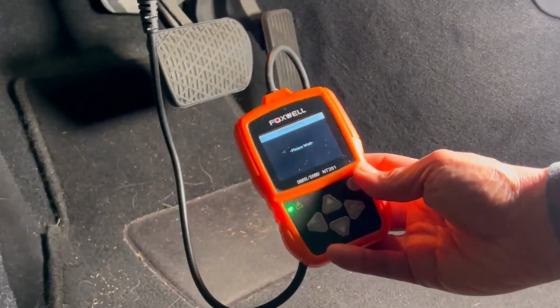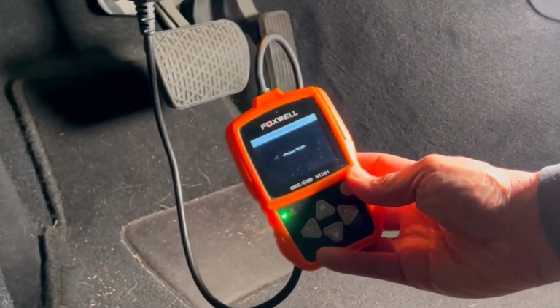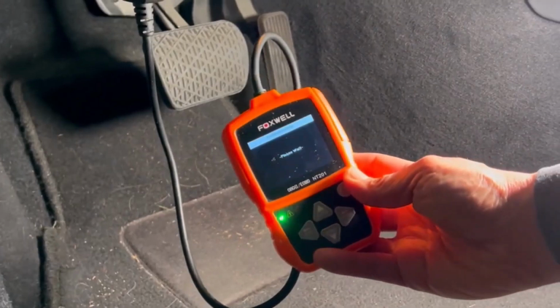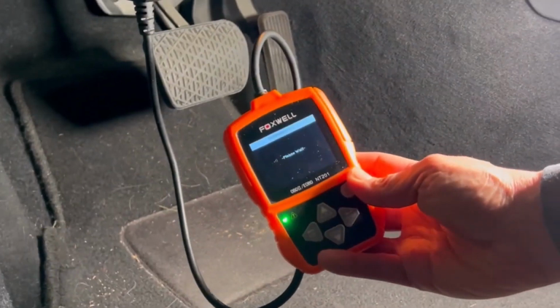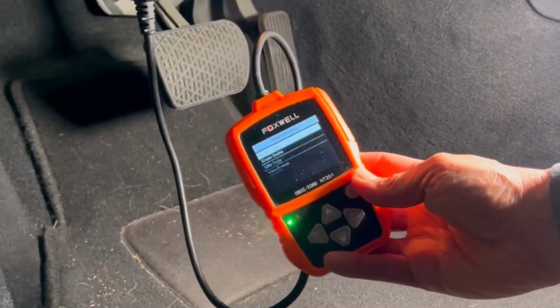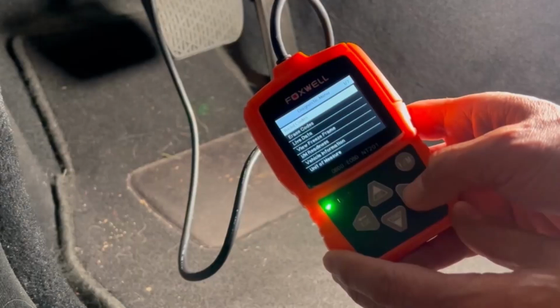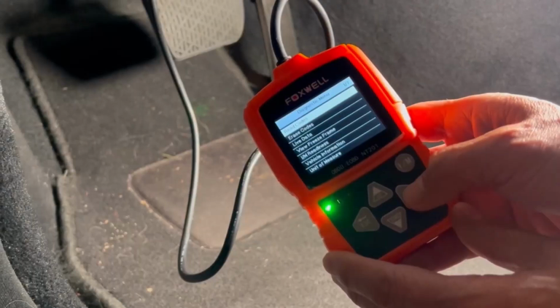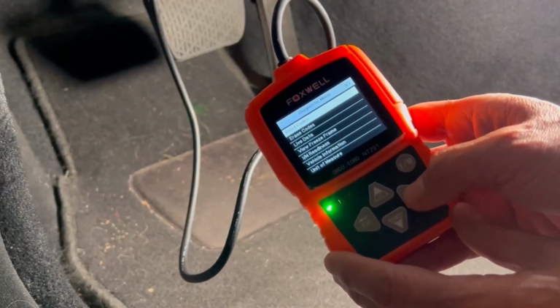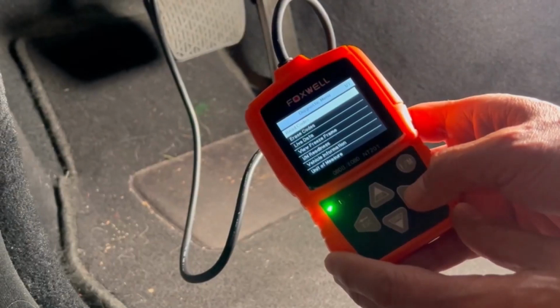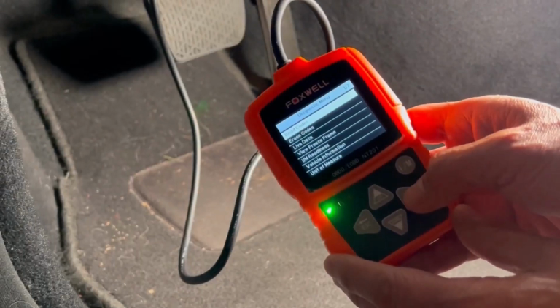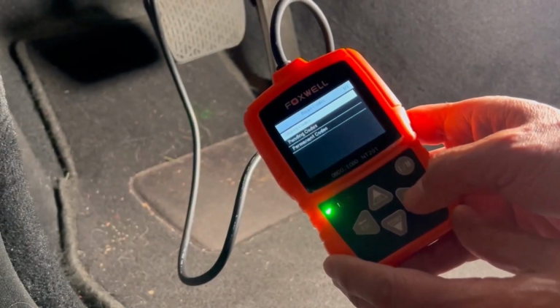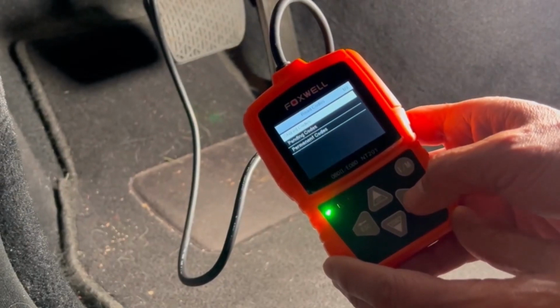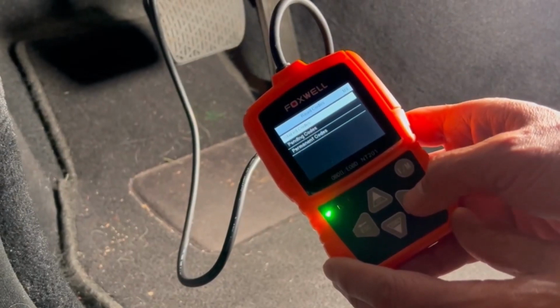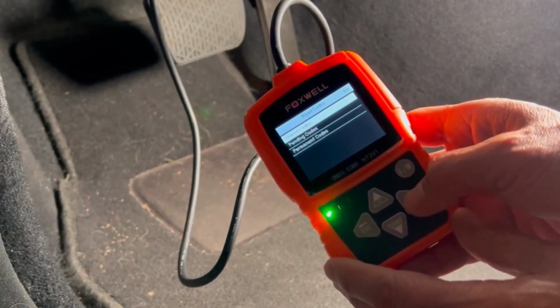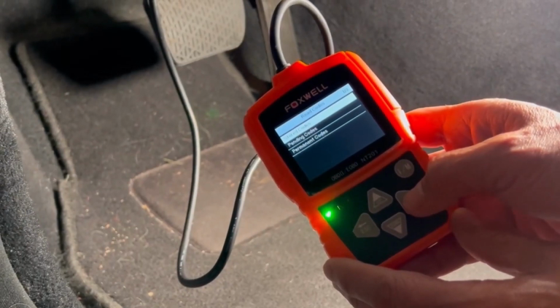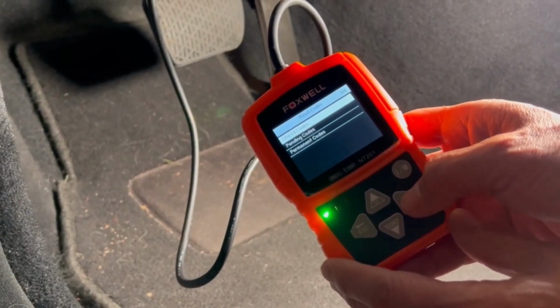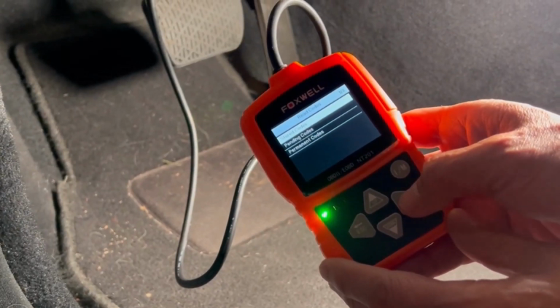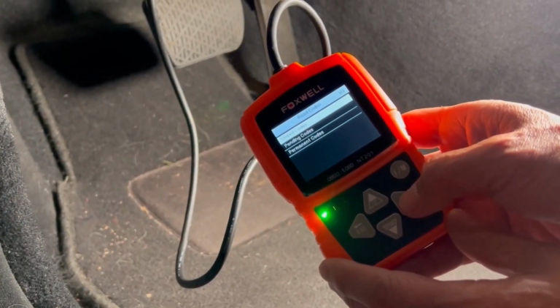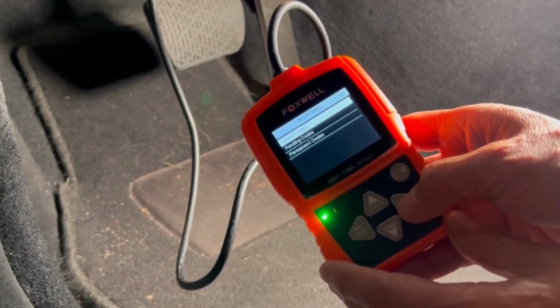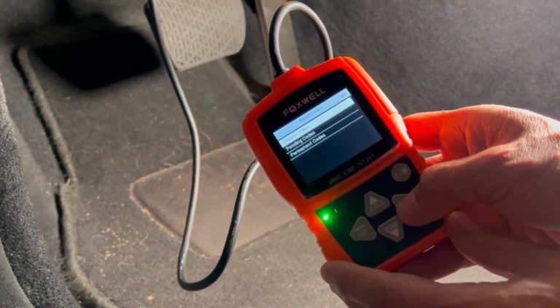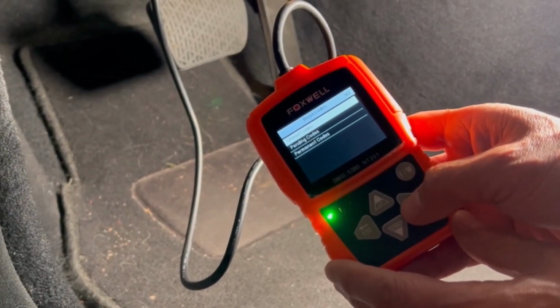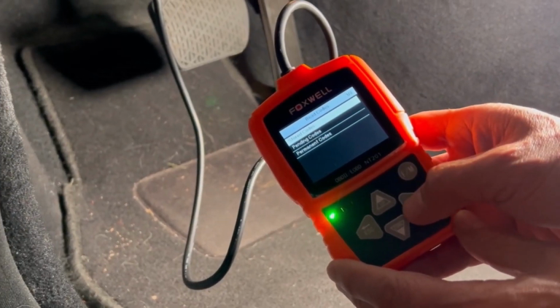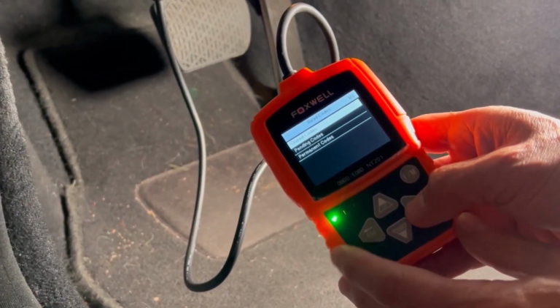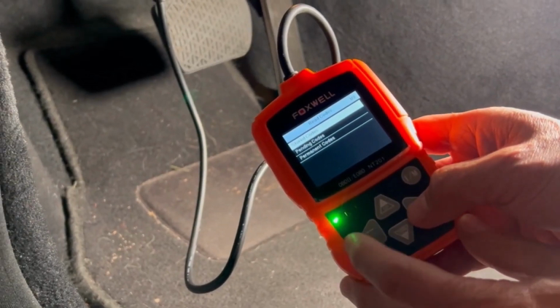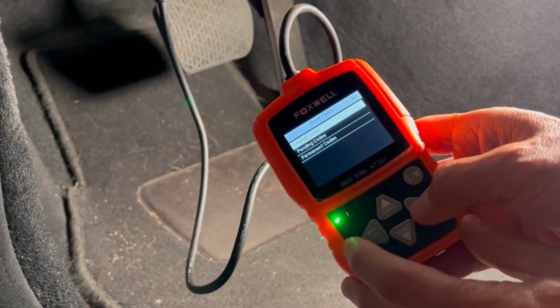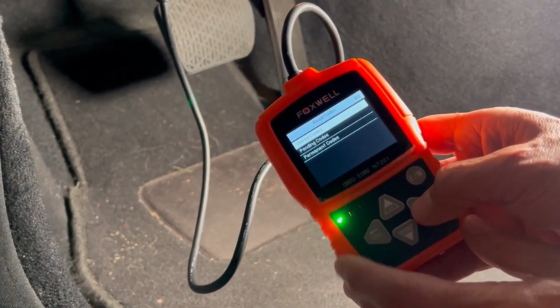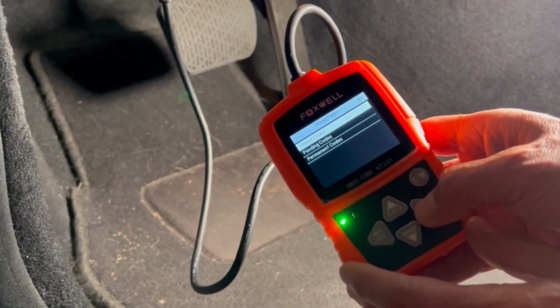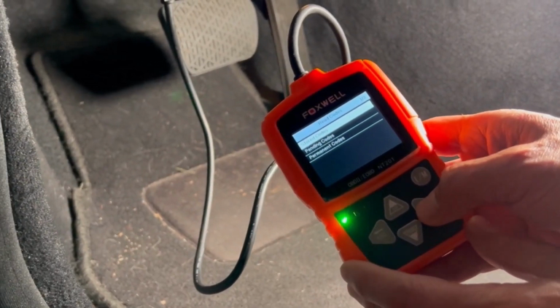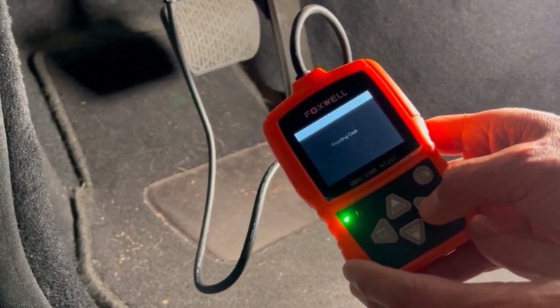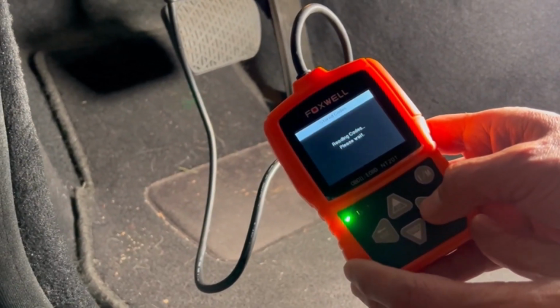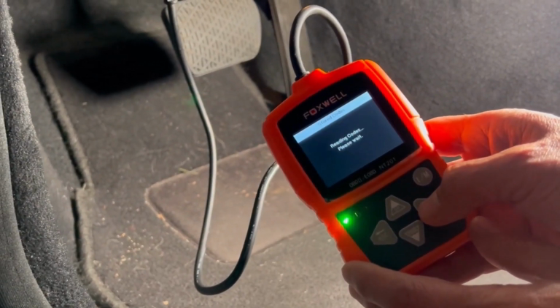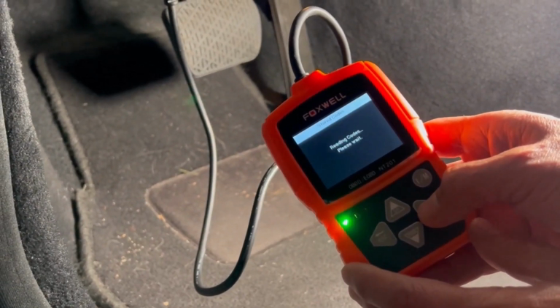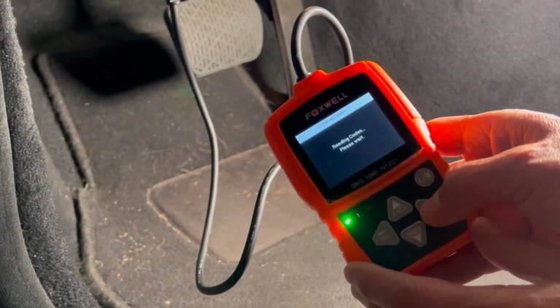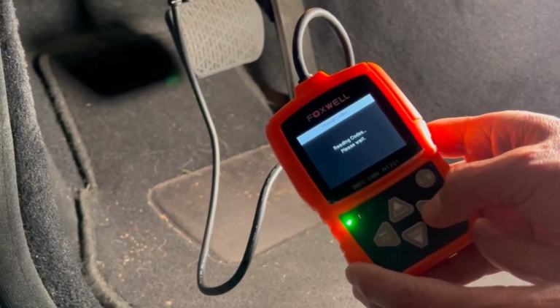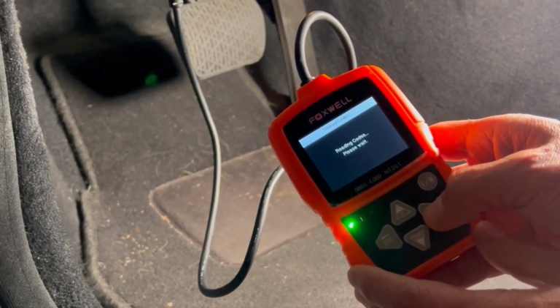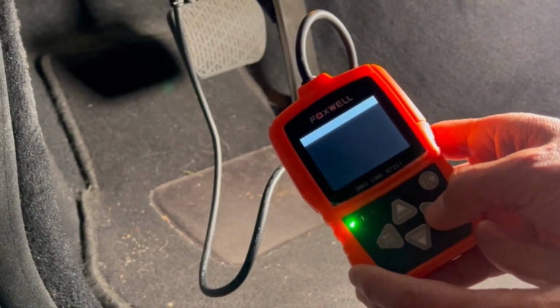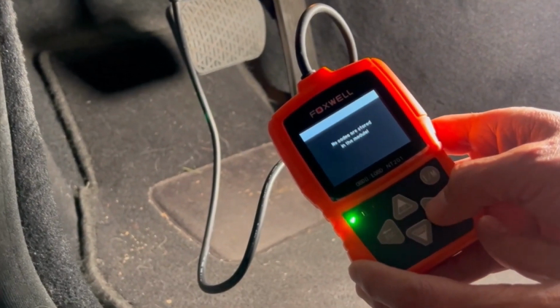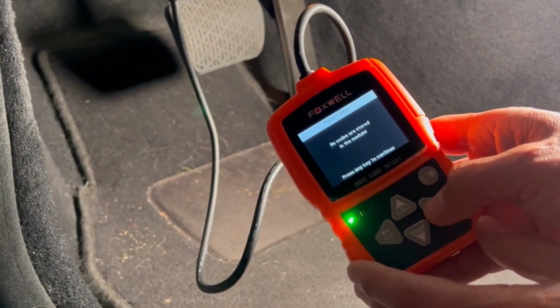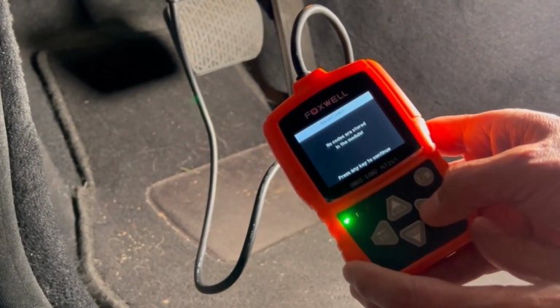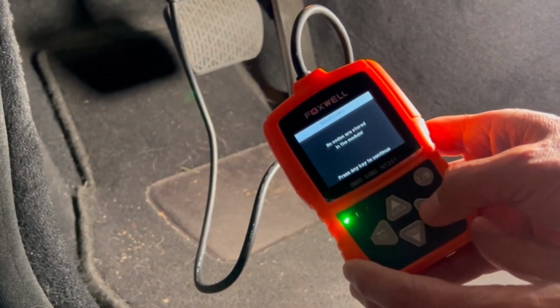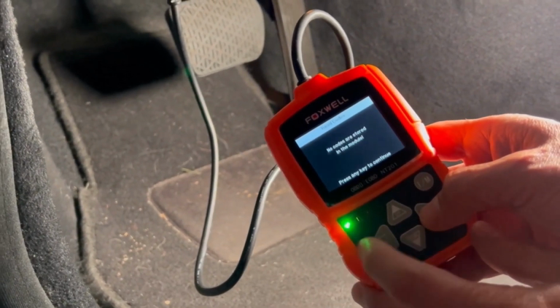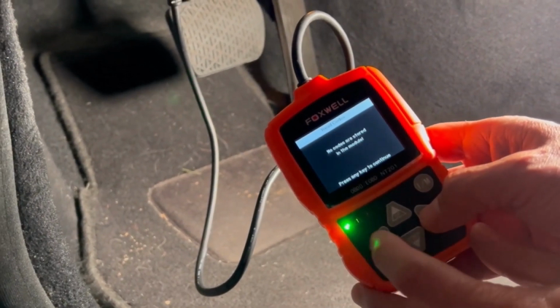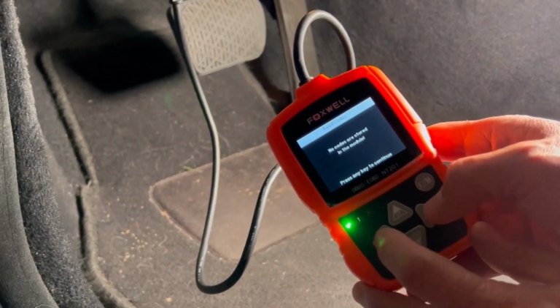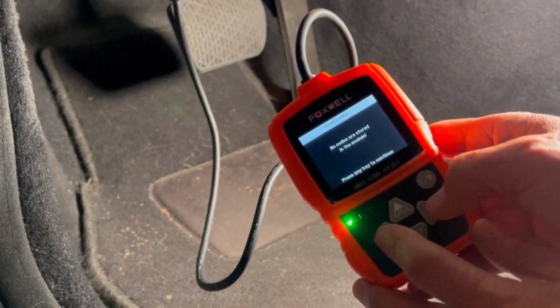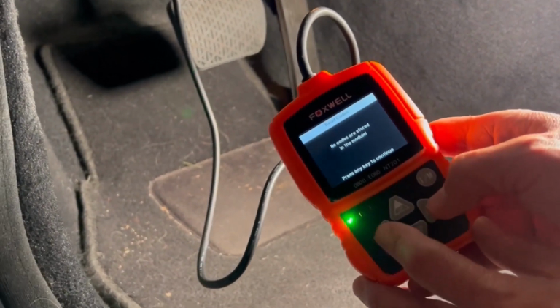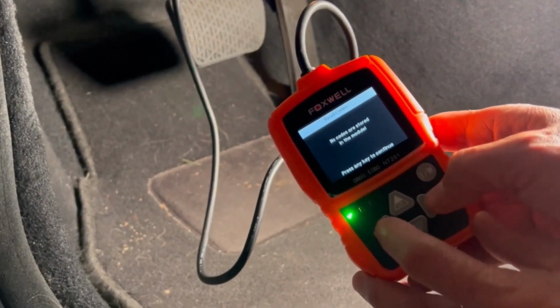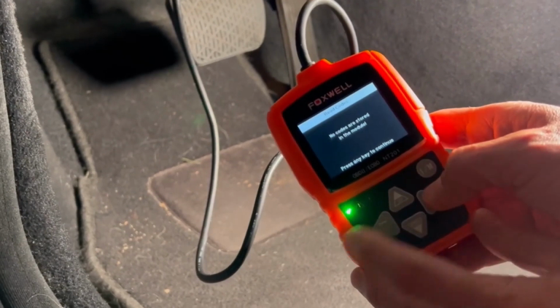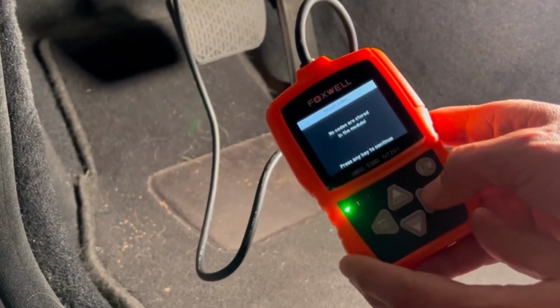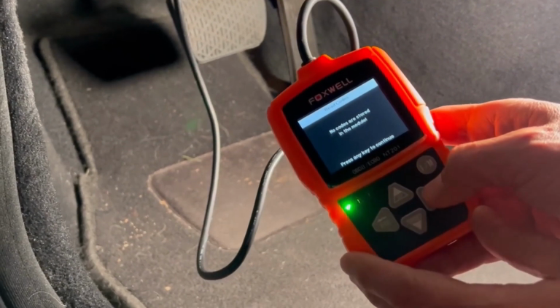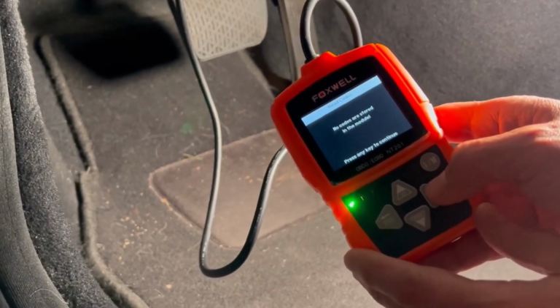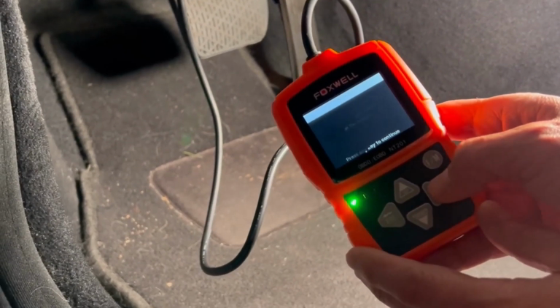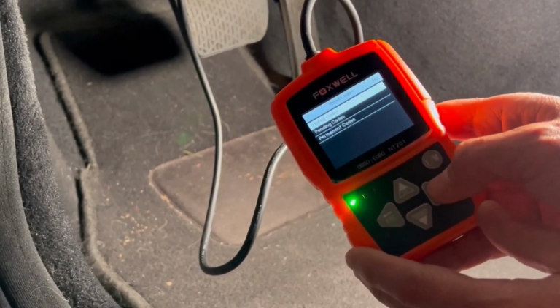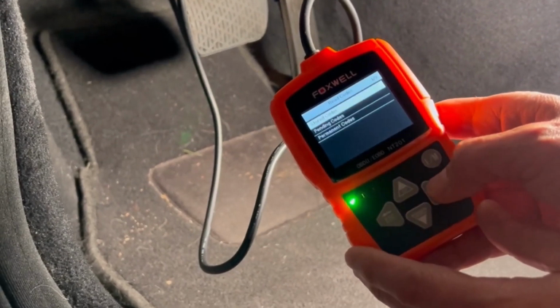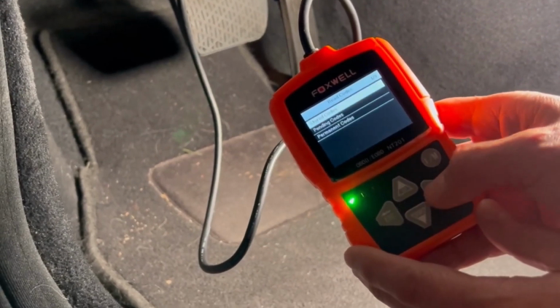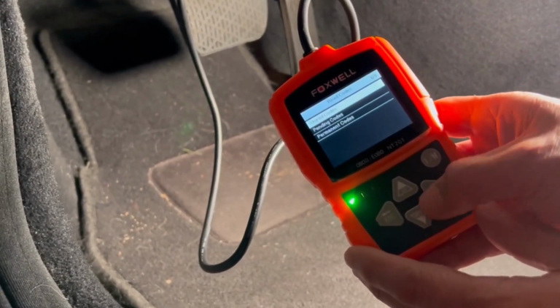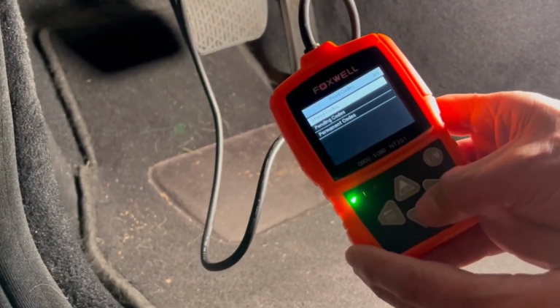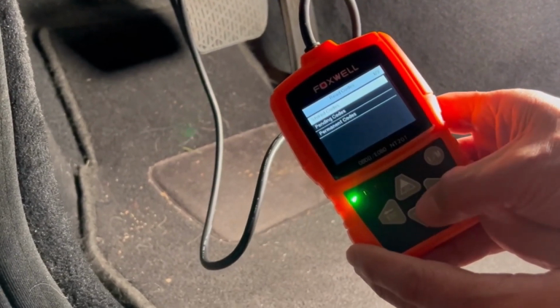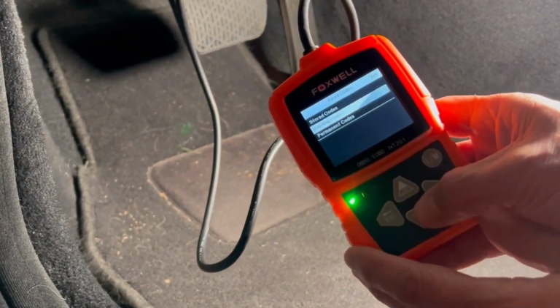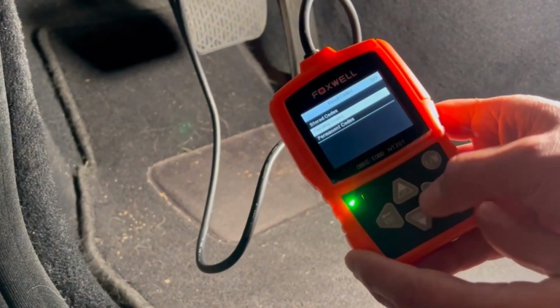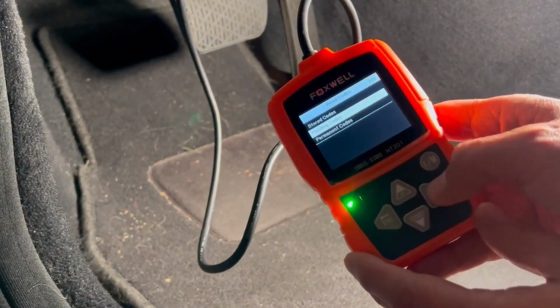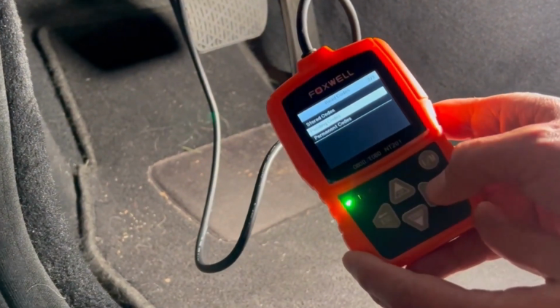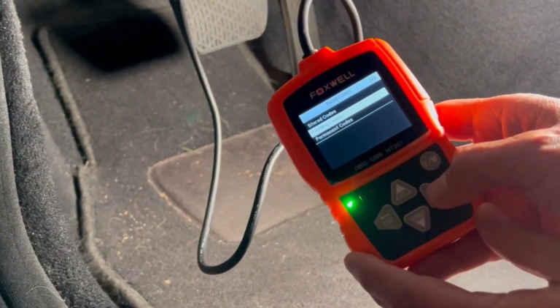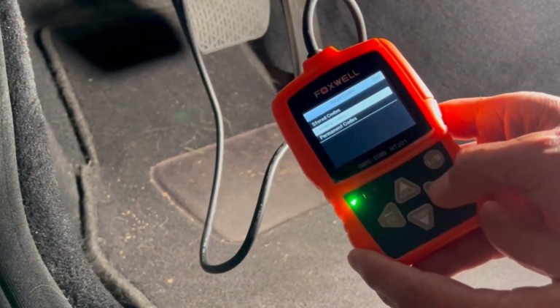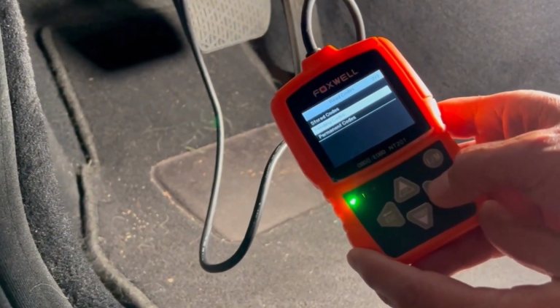Once you've got a connection, you can see you can go through the different codes here. We're going through the stored codes, and if there are no stored codes, you can go through pending codes.